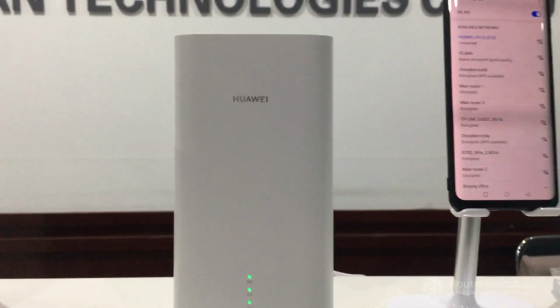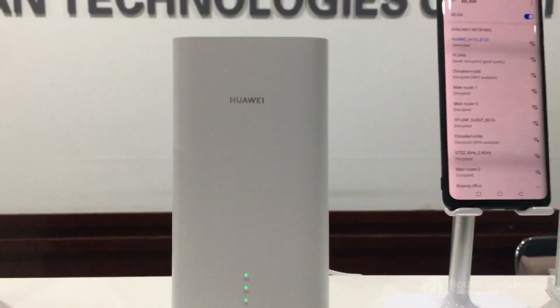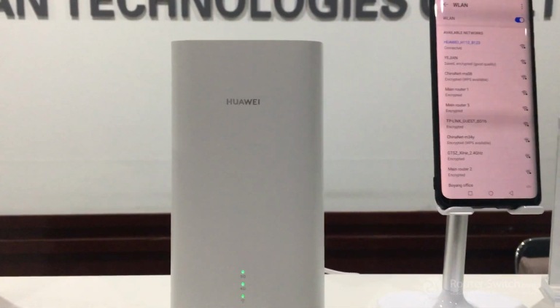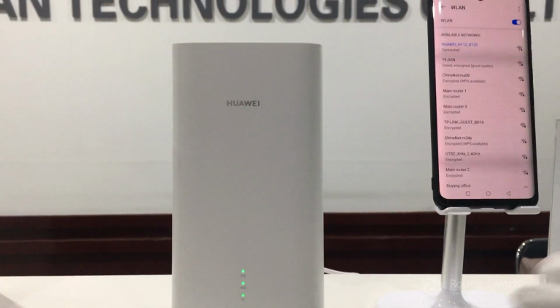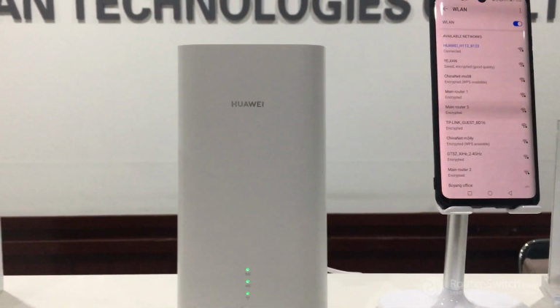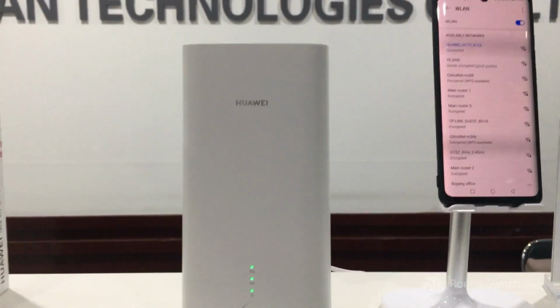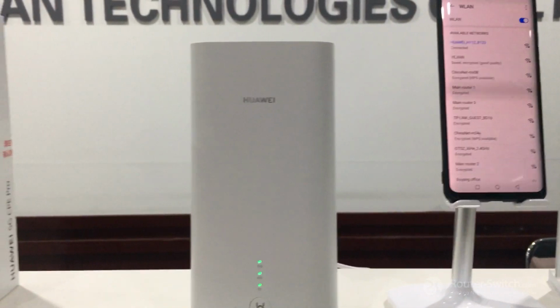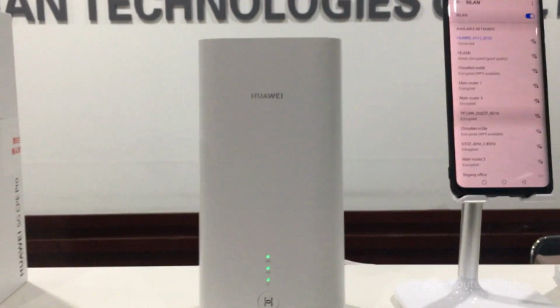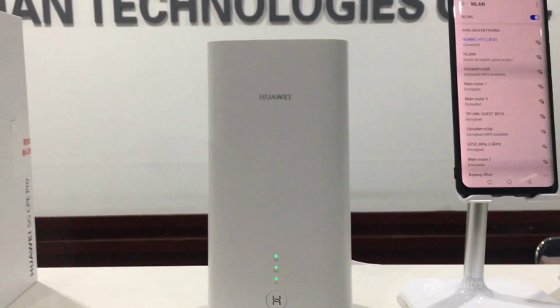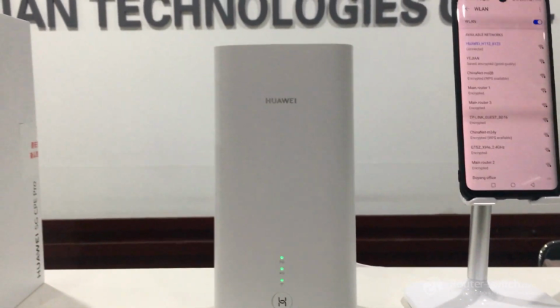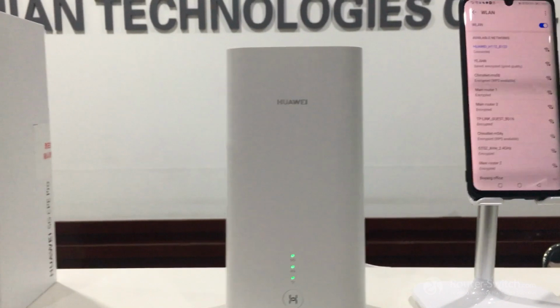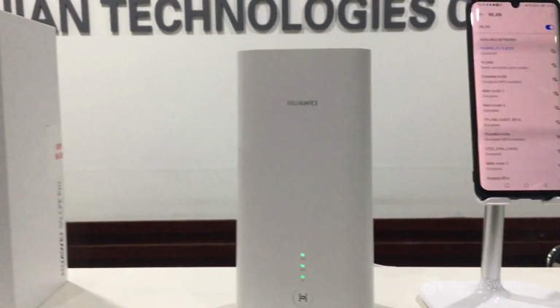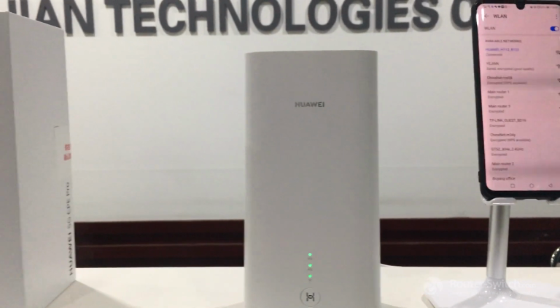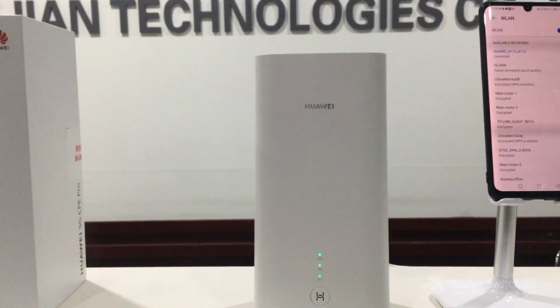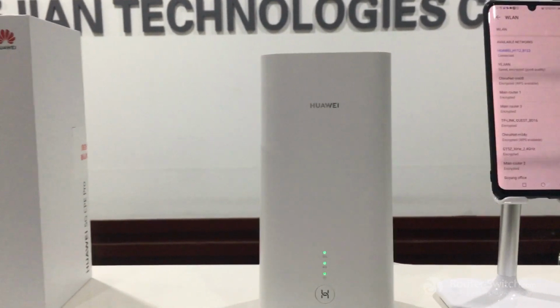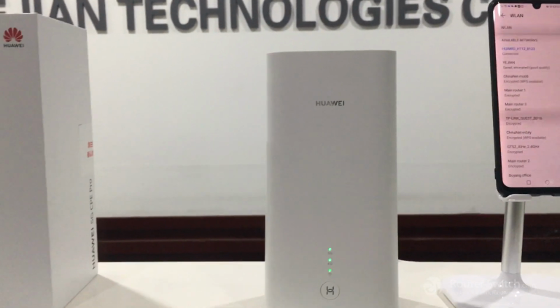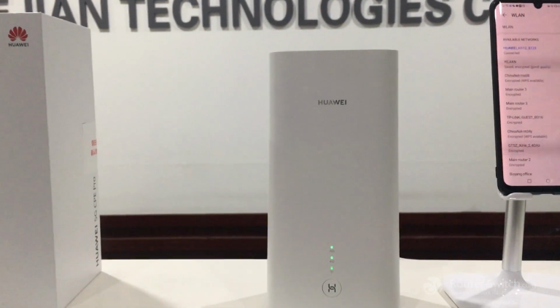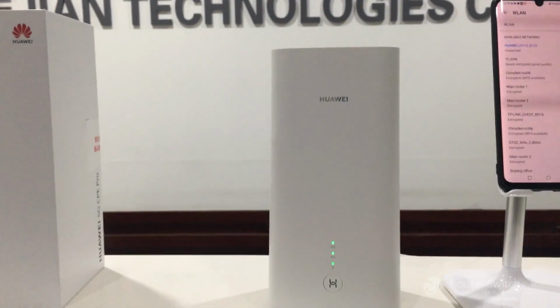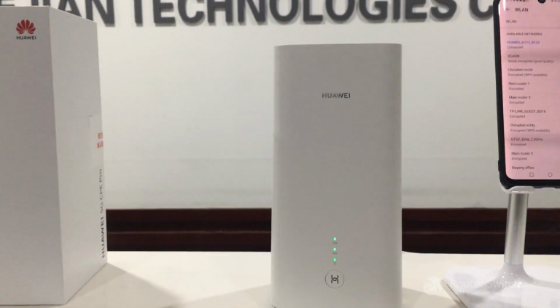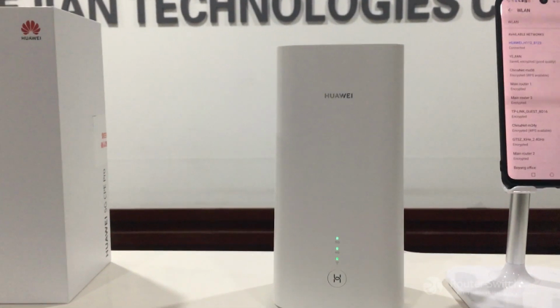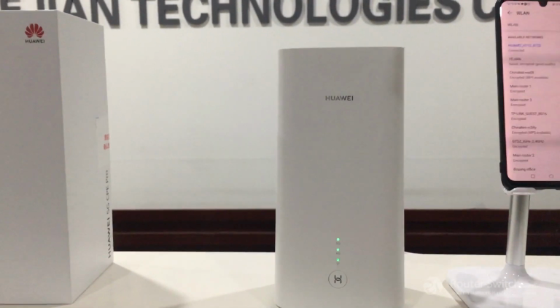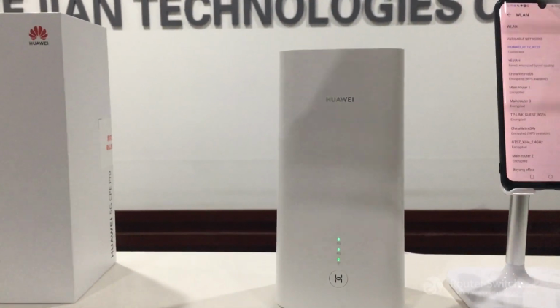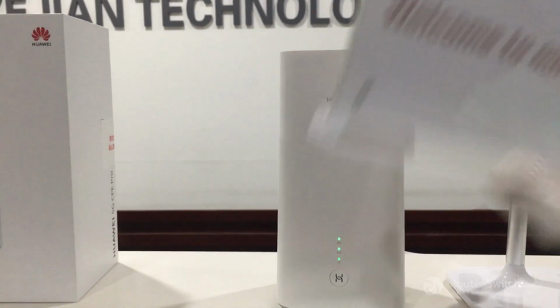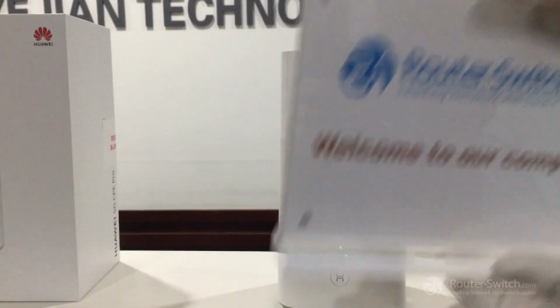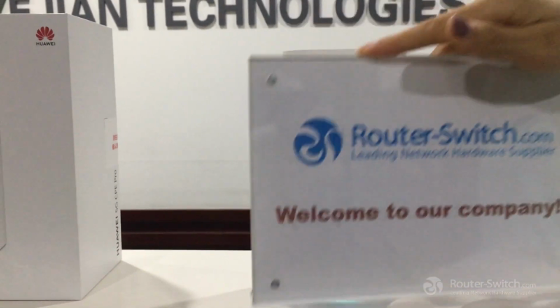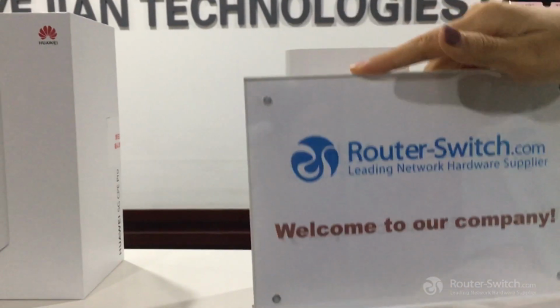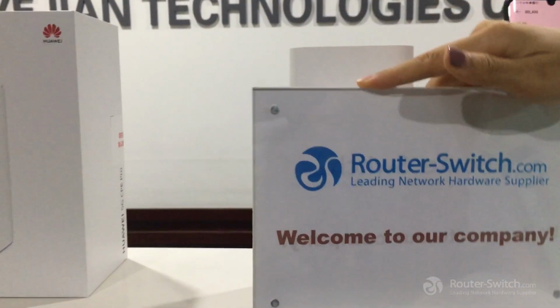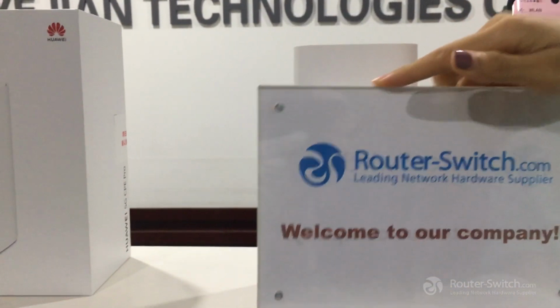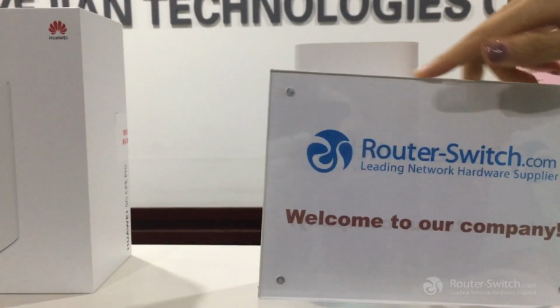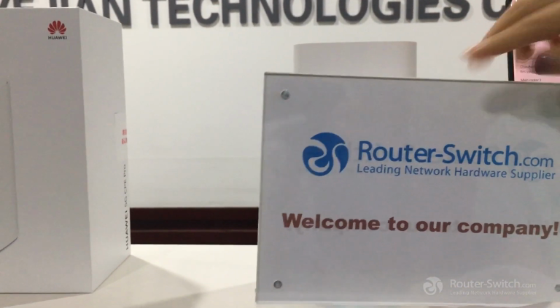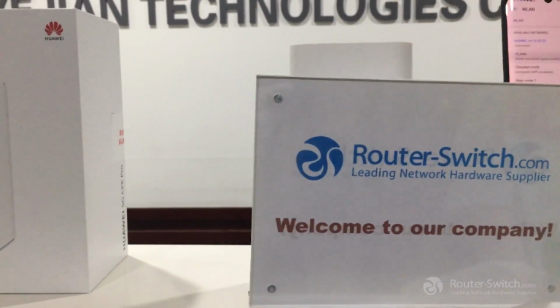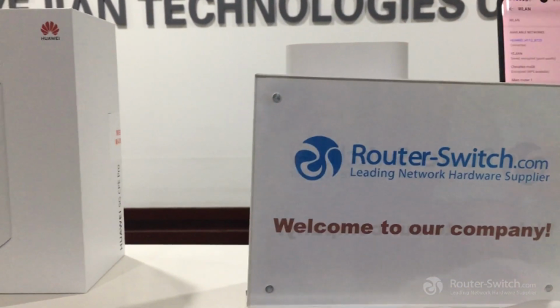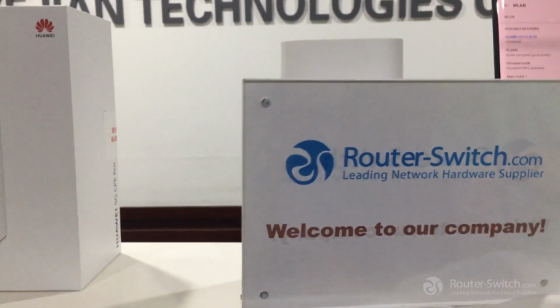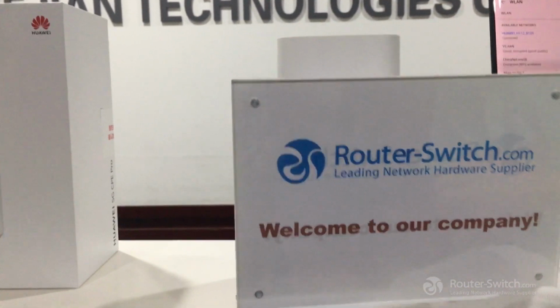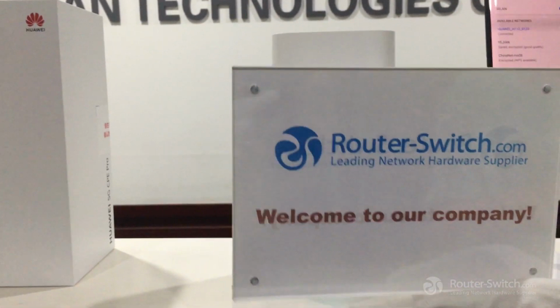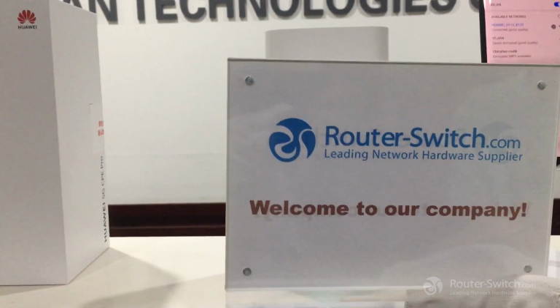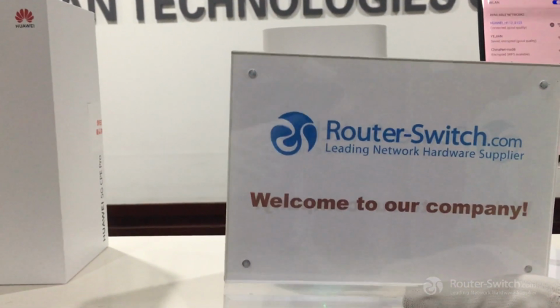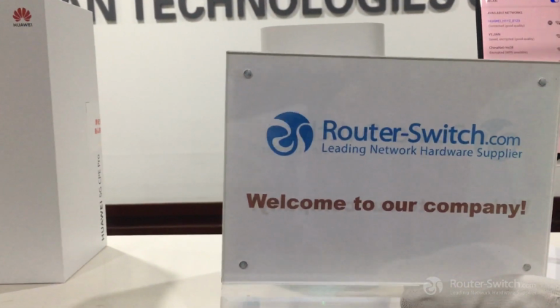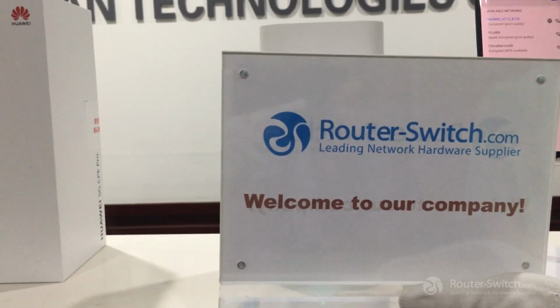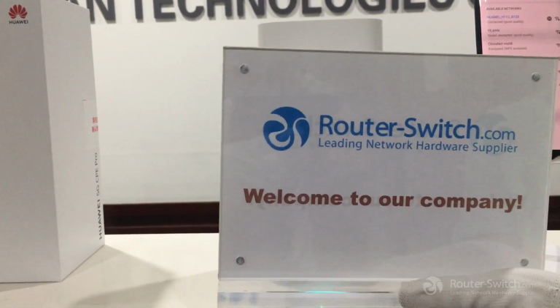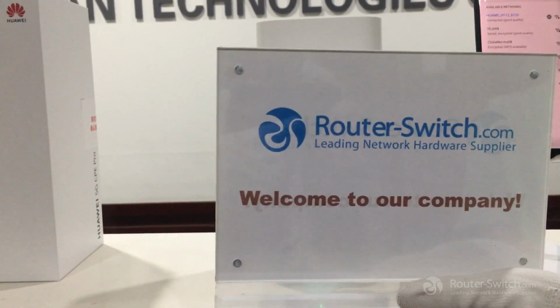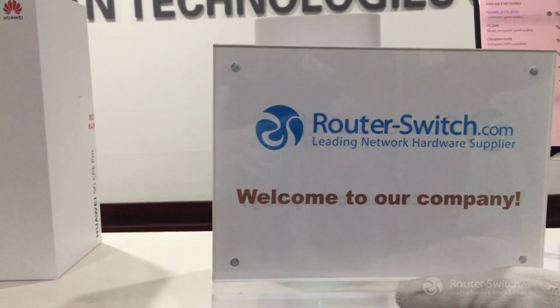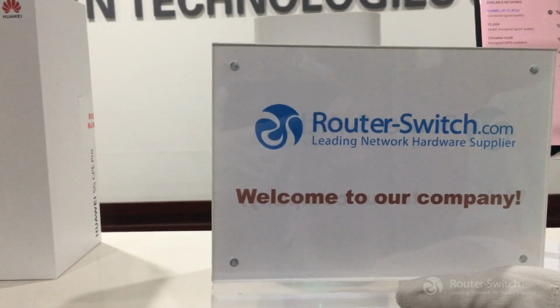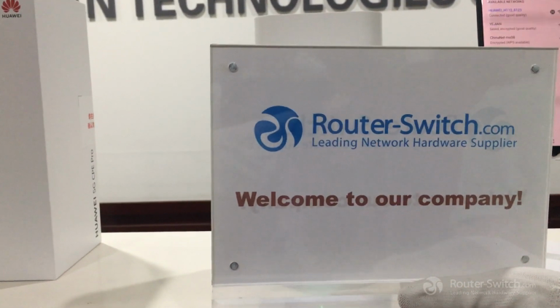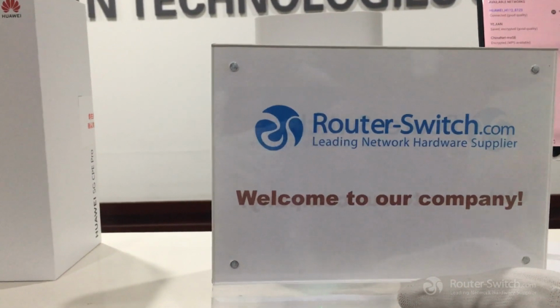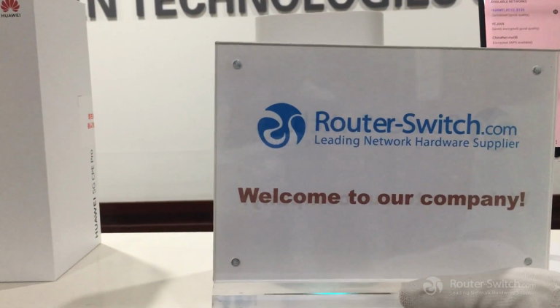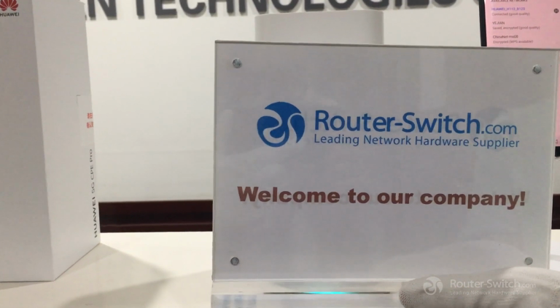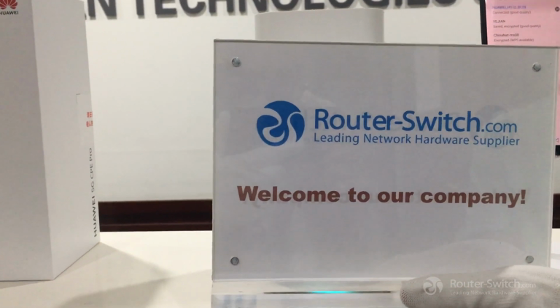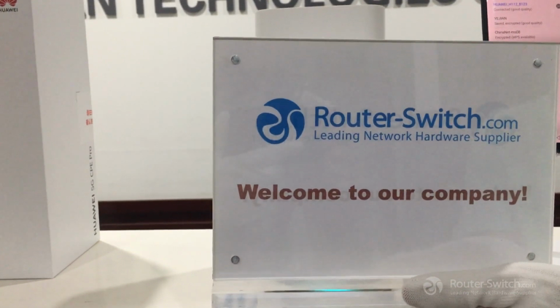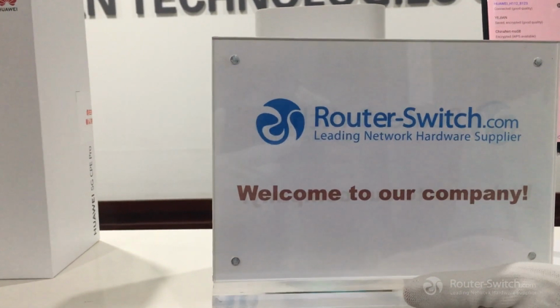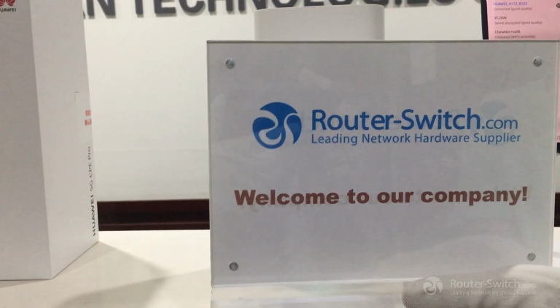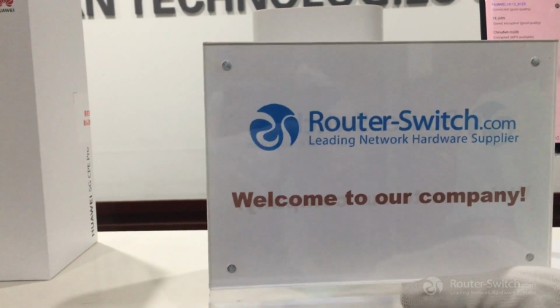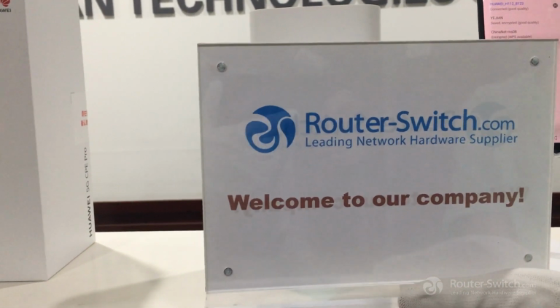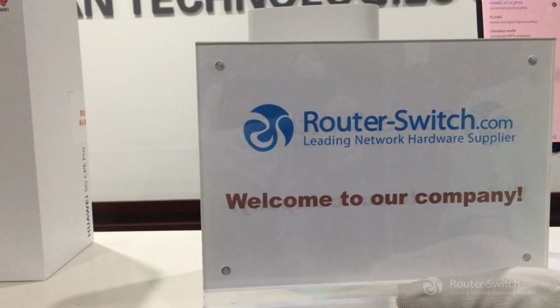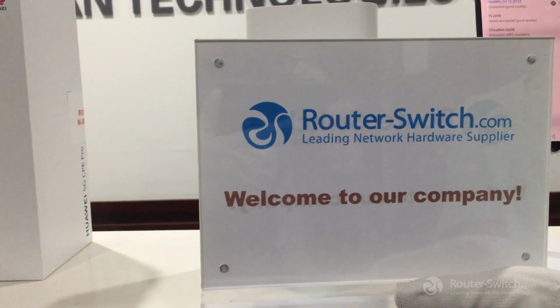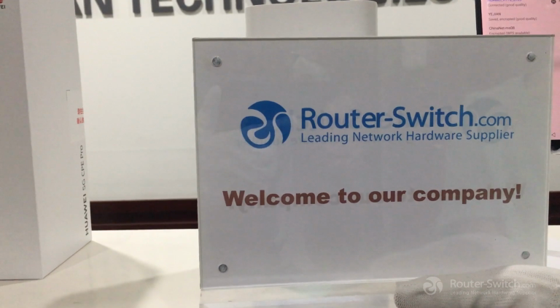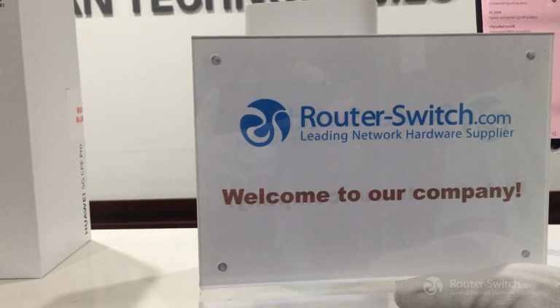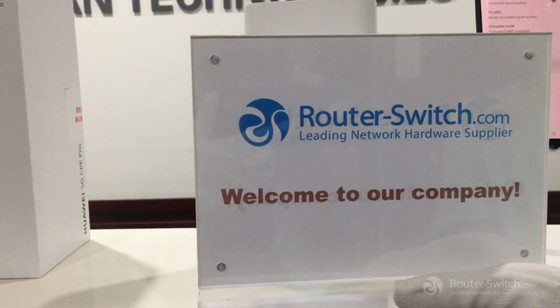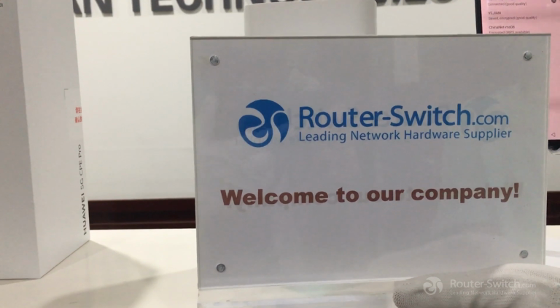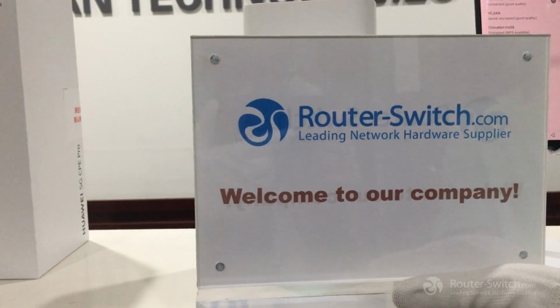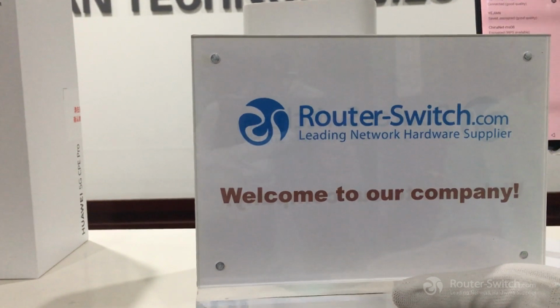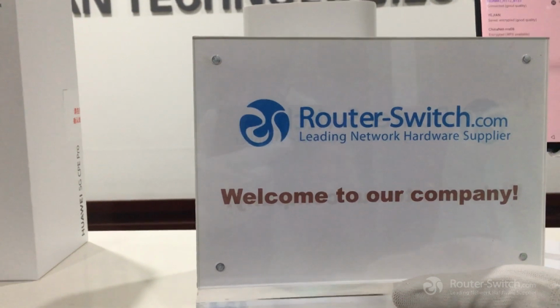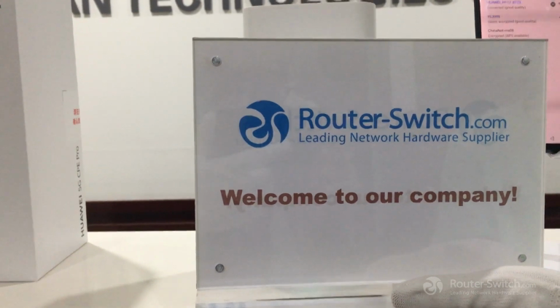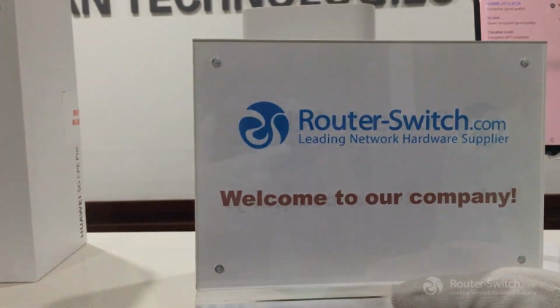Don't forget to contact us on router-switch.com if you want to know more about 5G items.